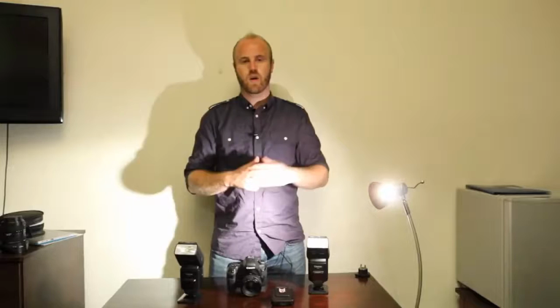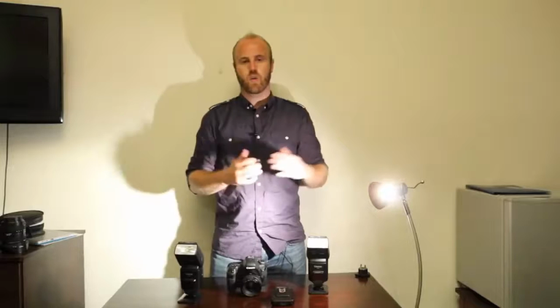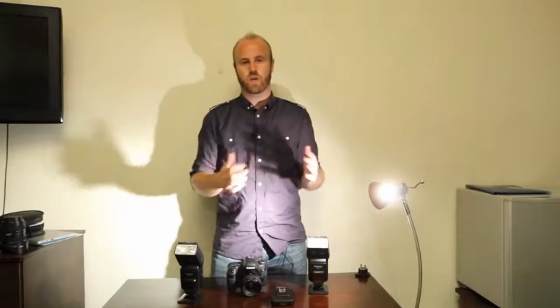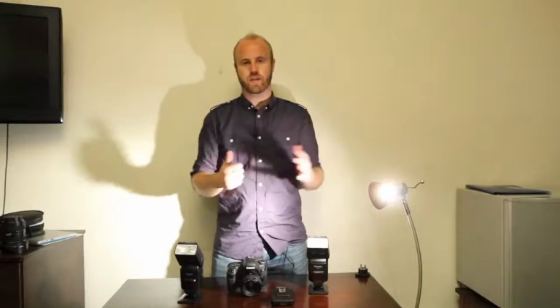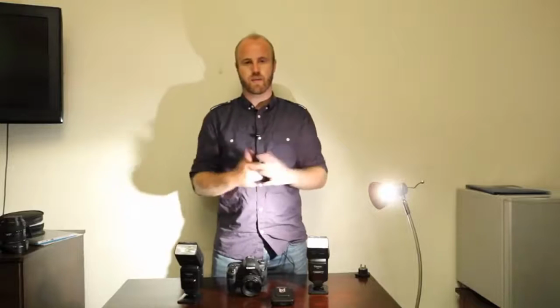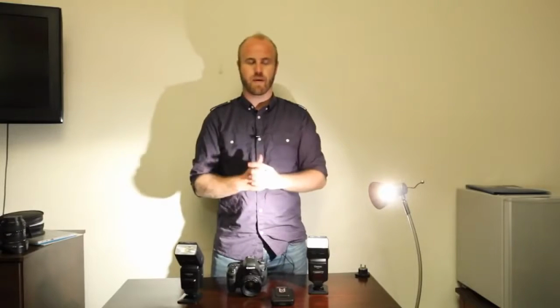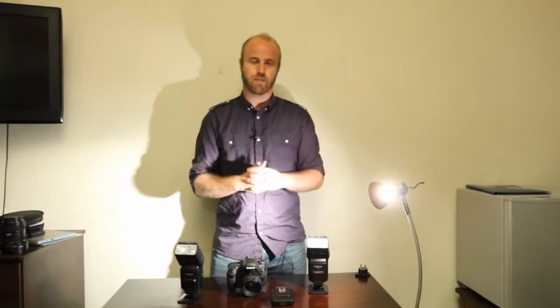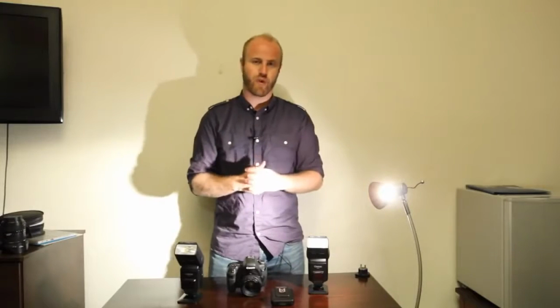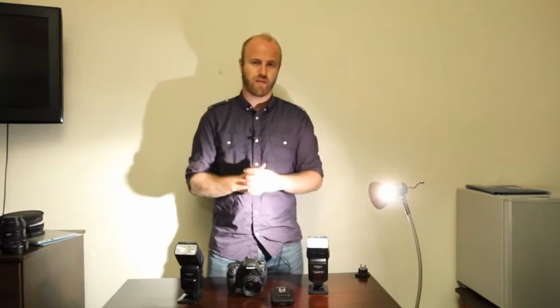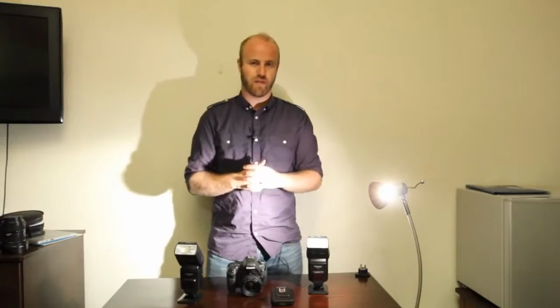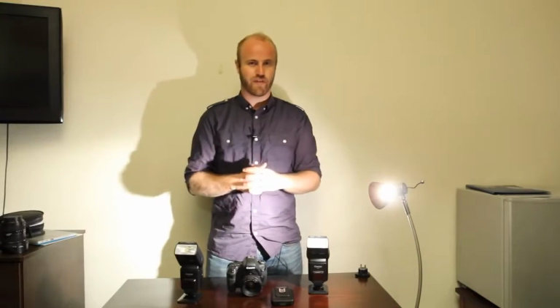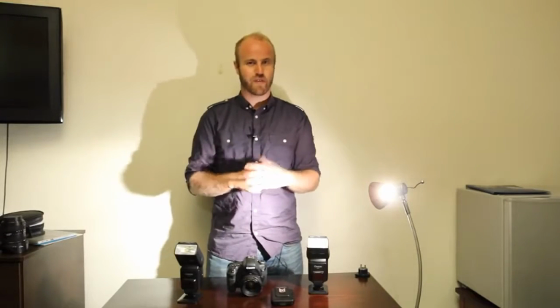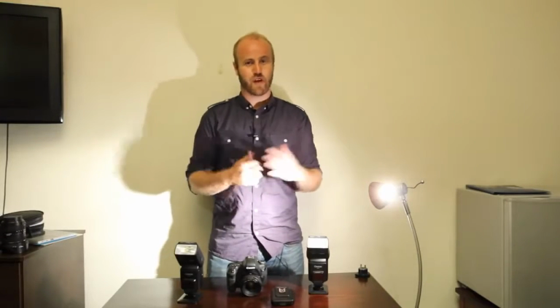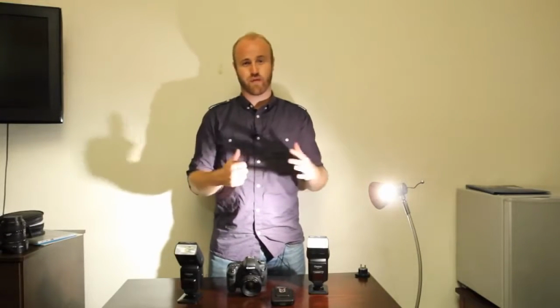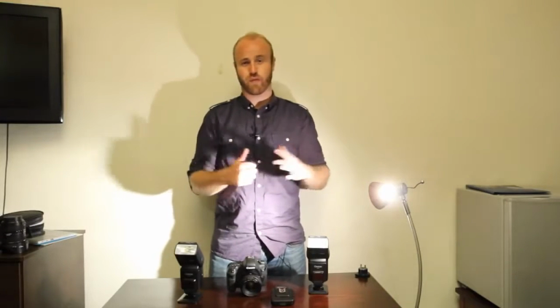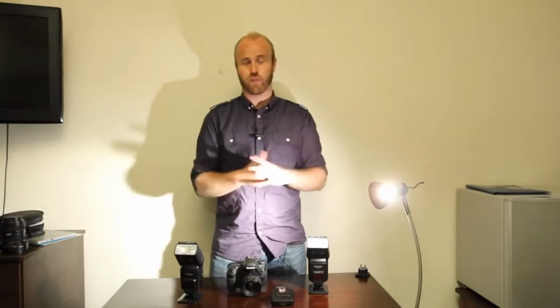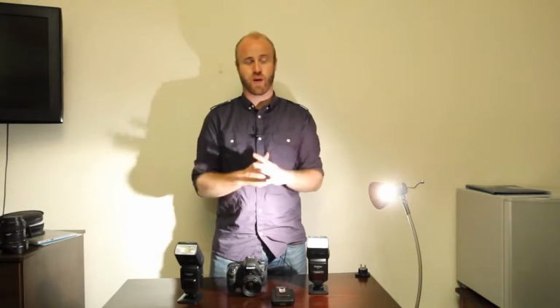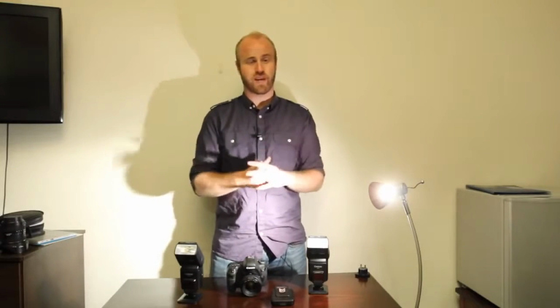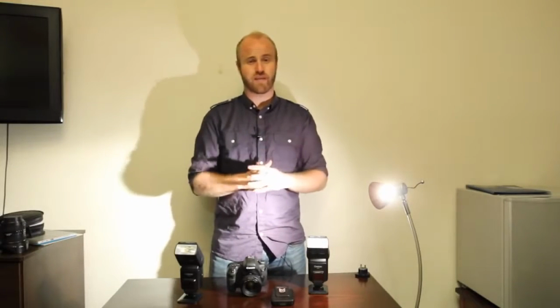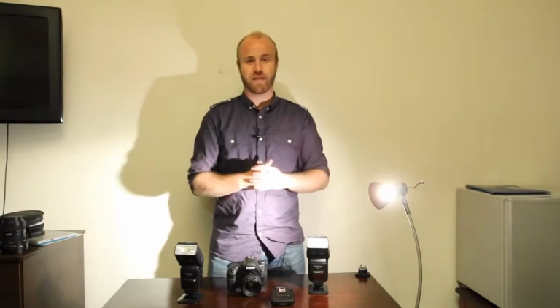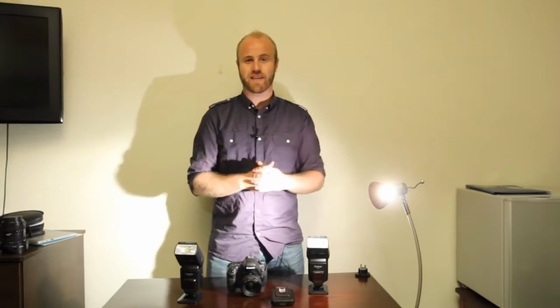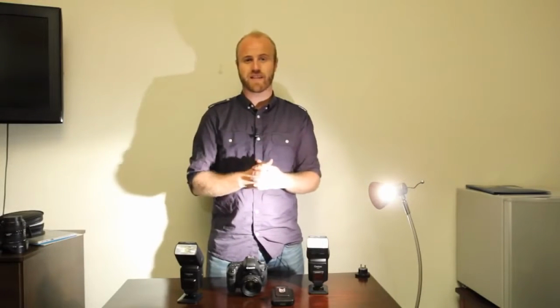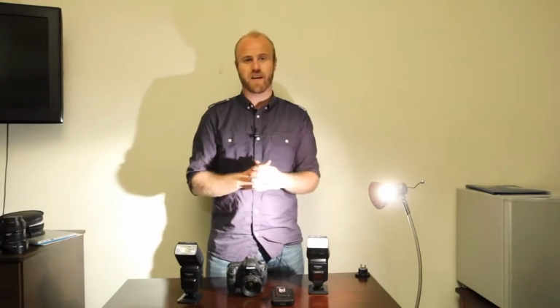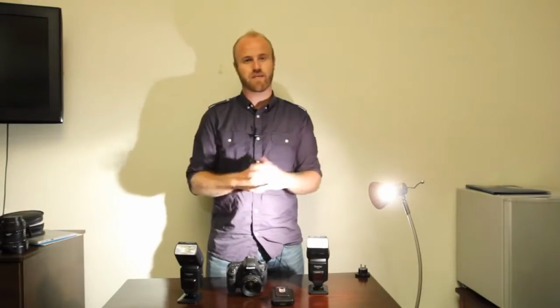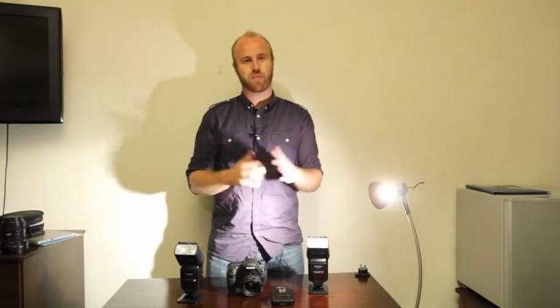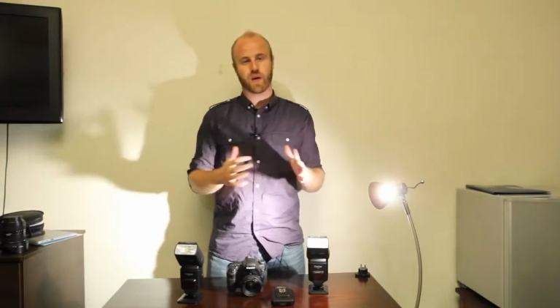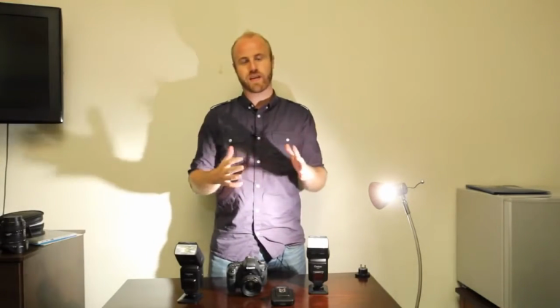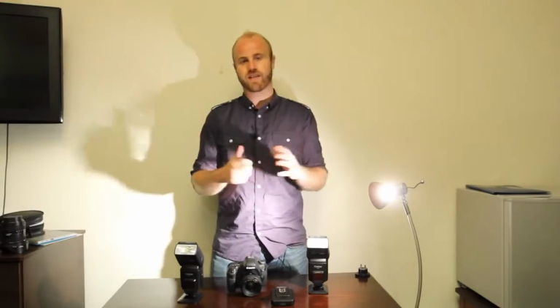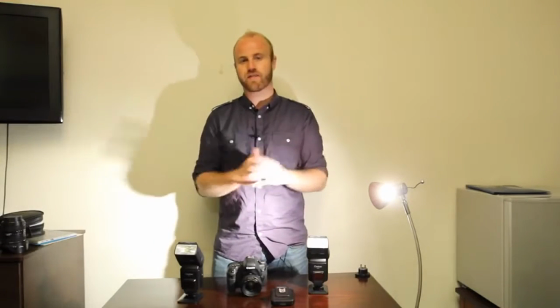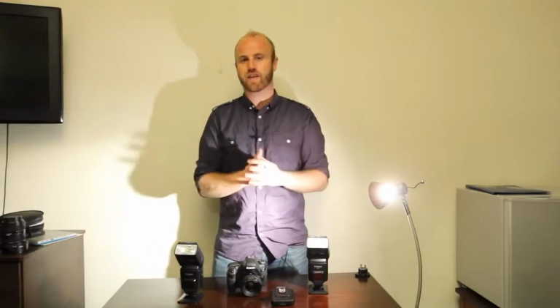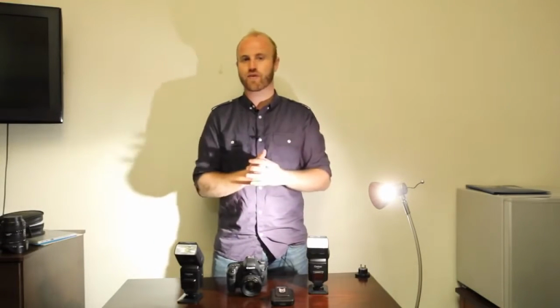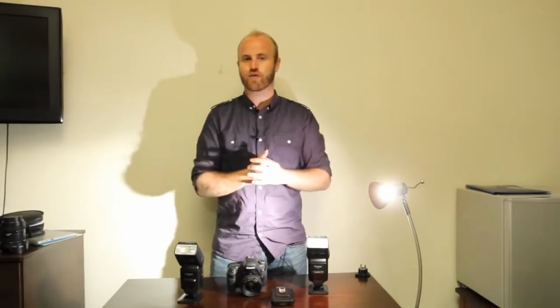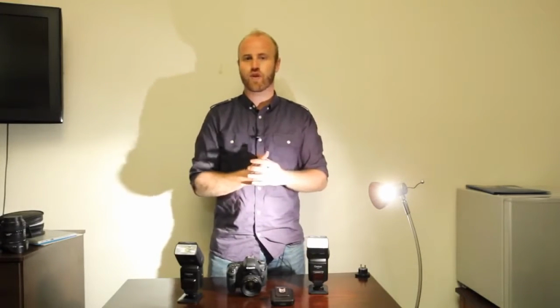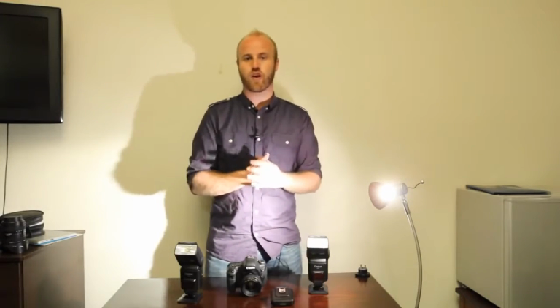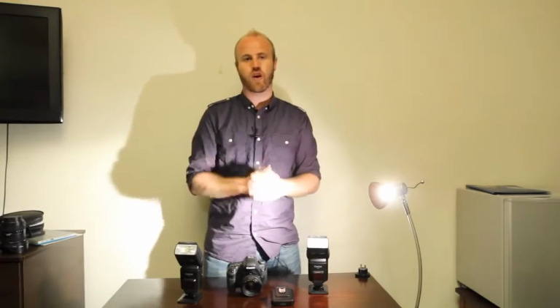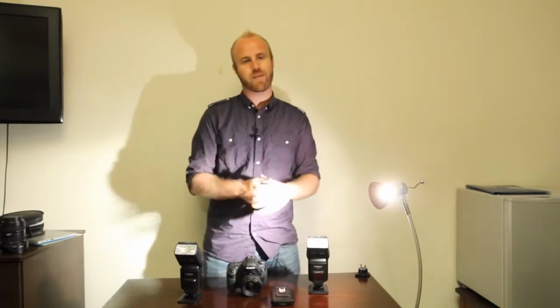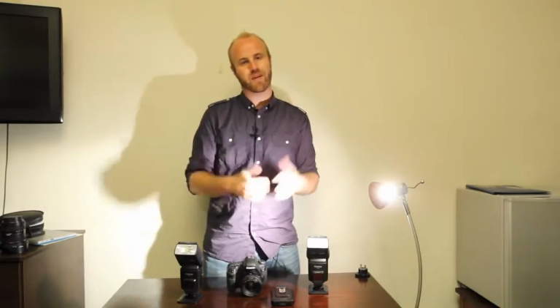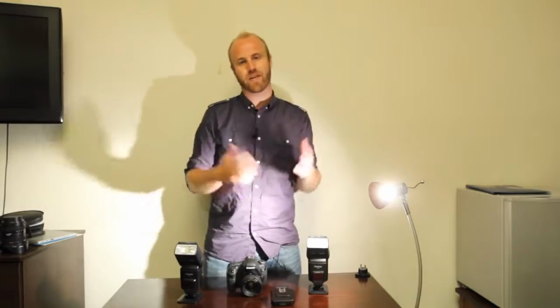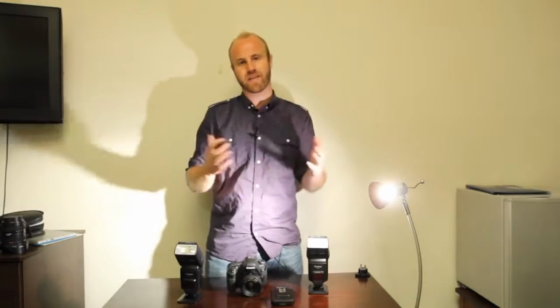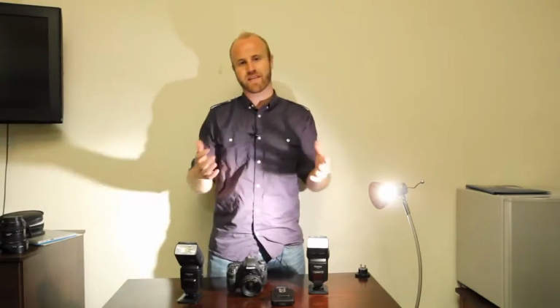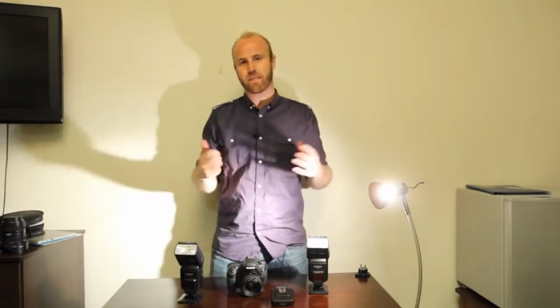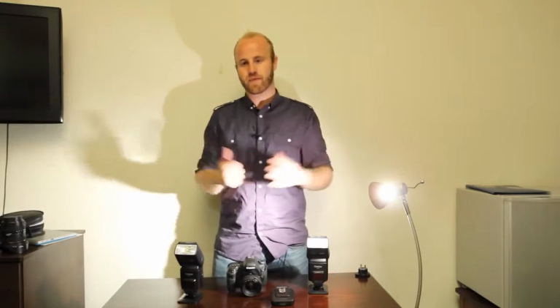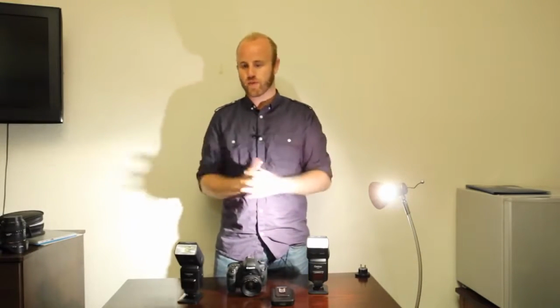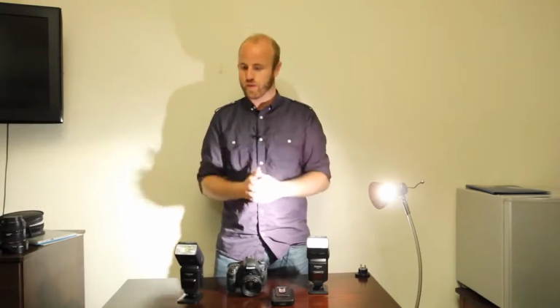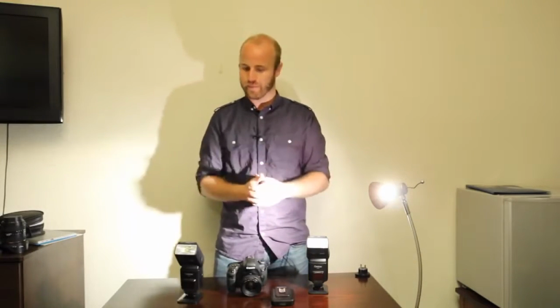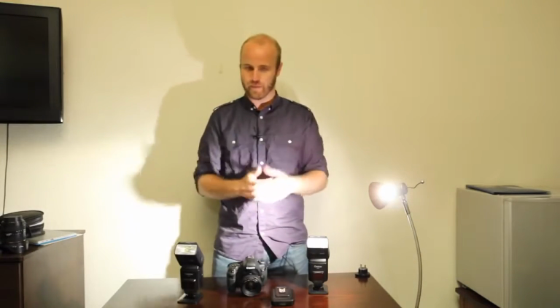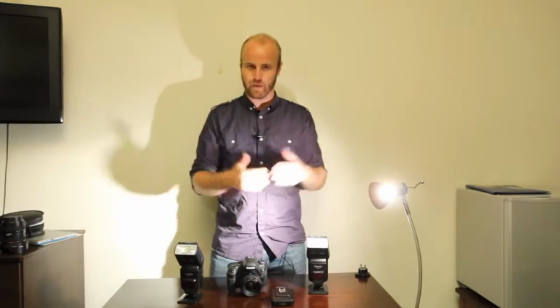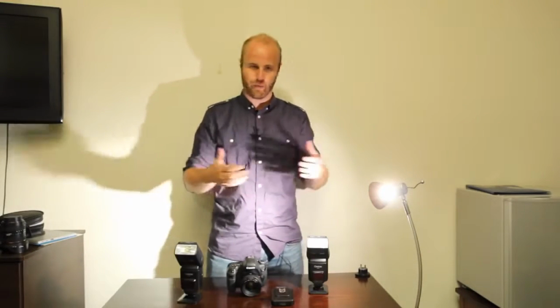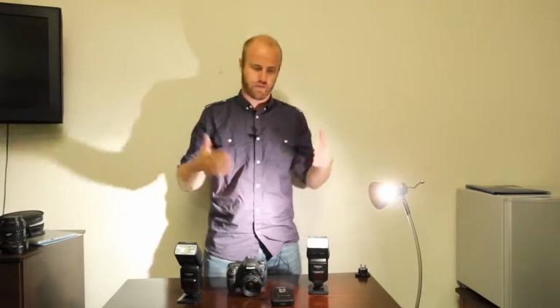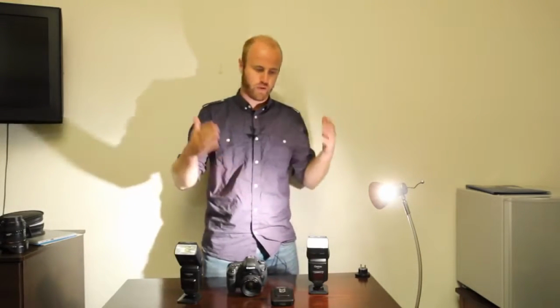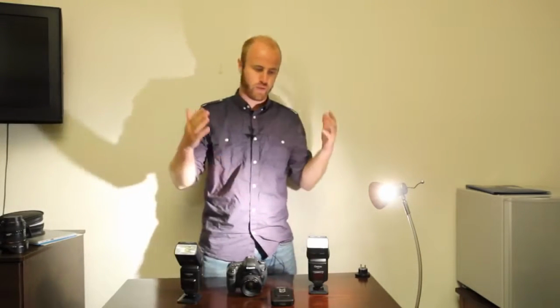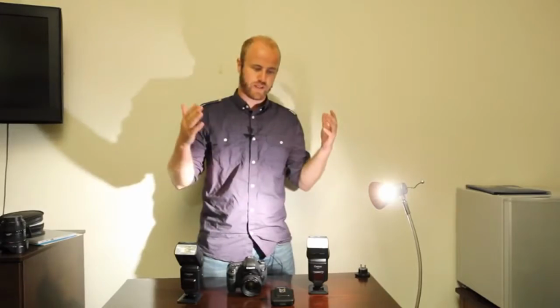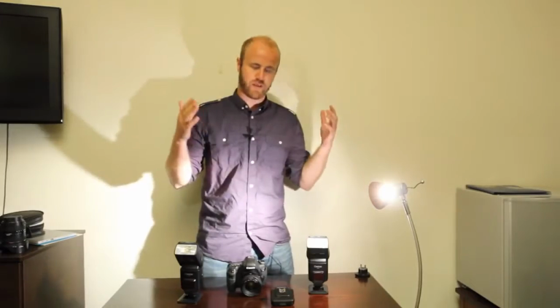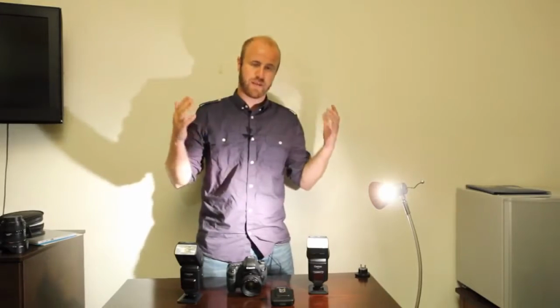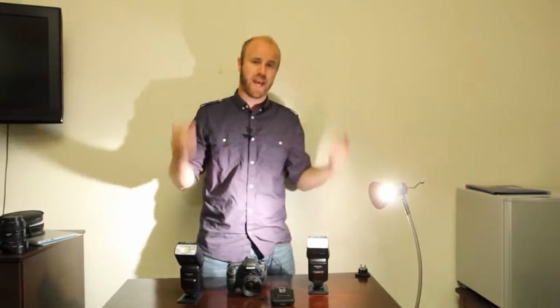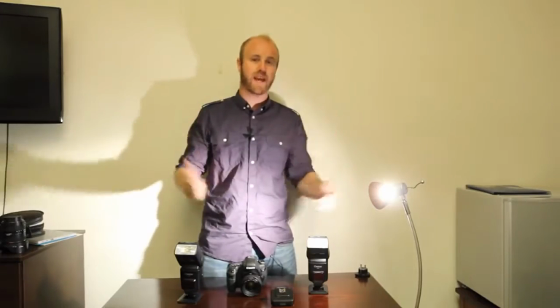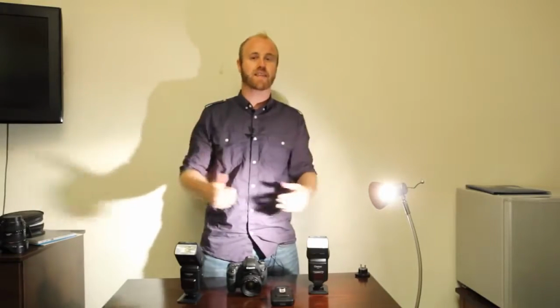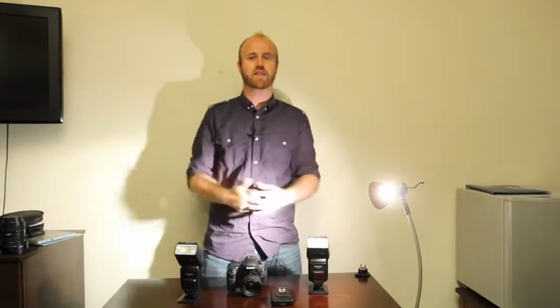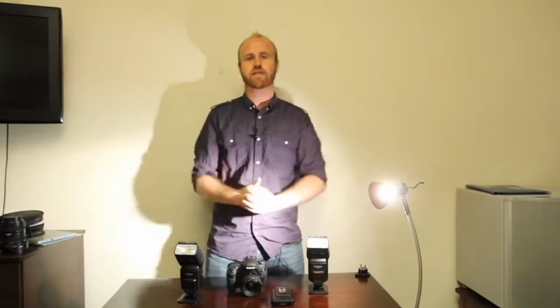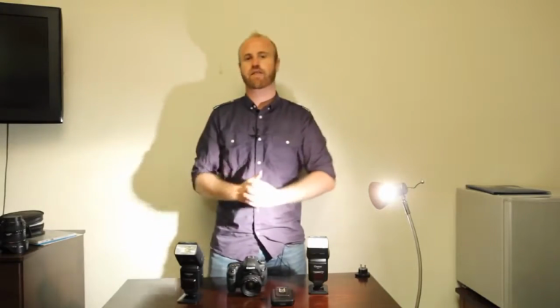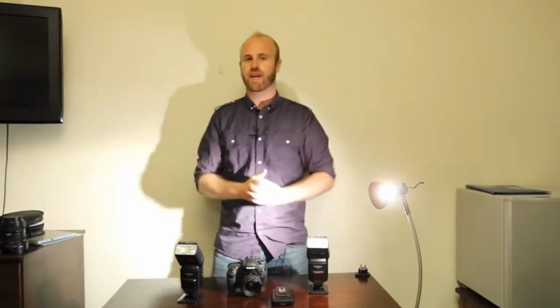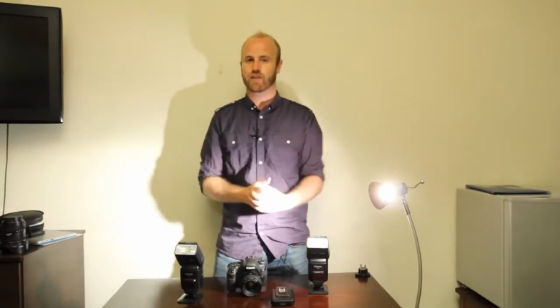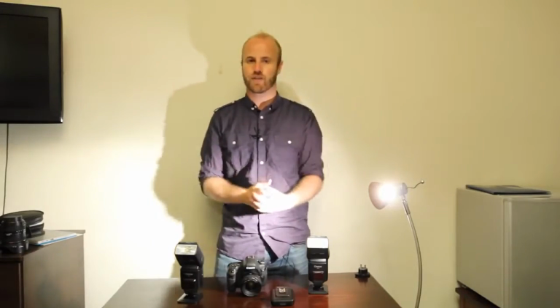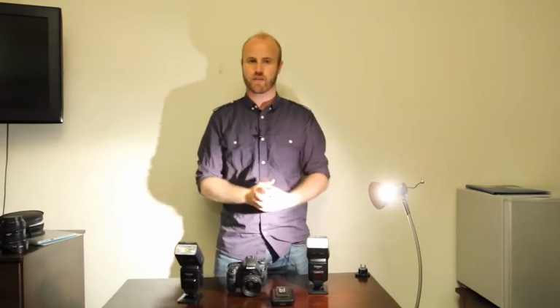I'm travel photographer Brendan Vanson of brendansadventures.com, and on this episode I'm going to be reviewing some cactus flashes.